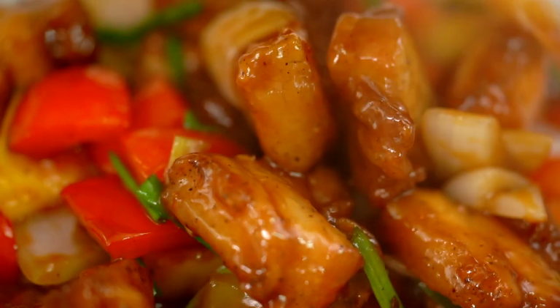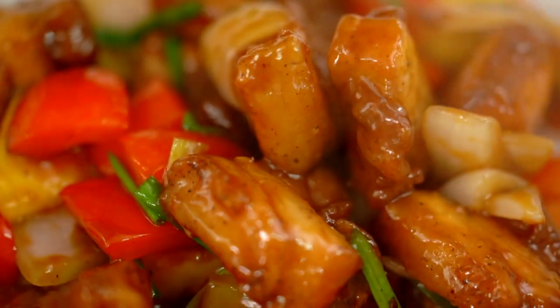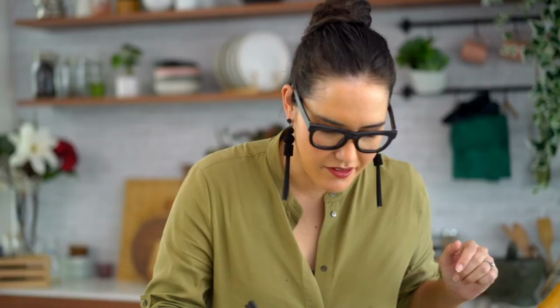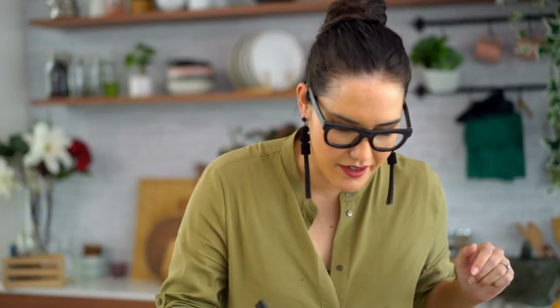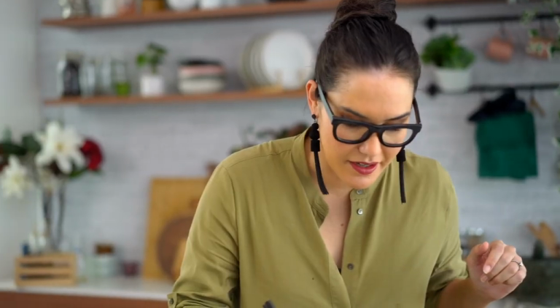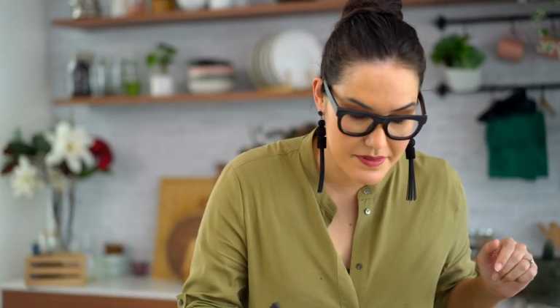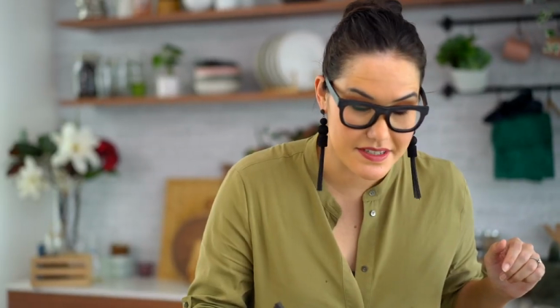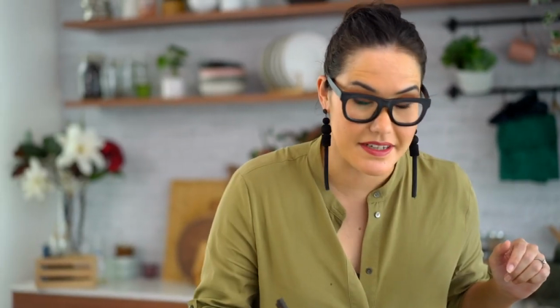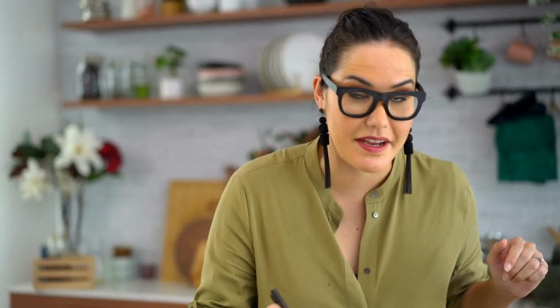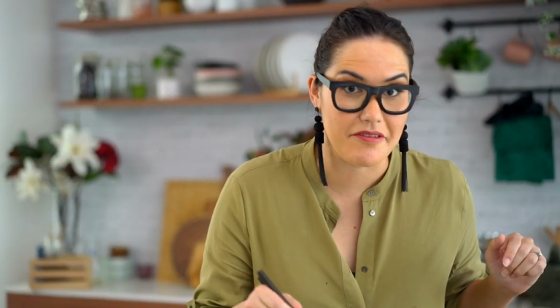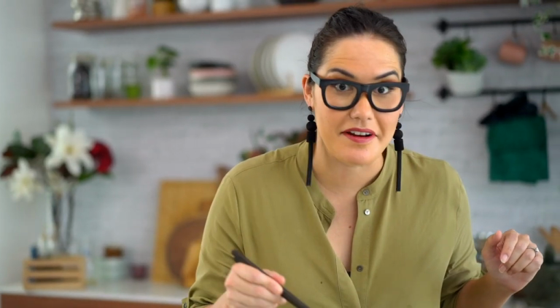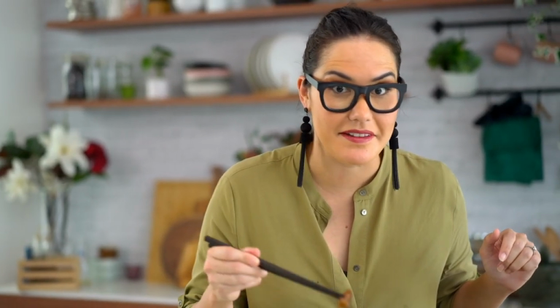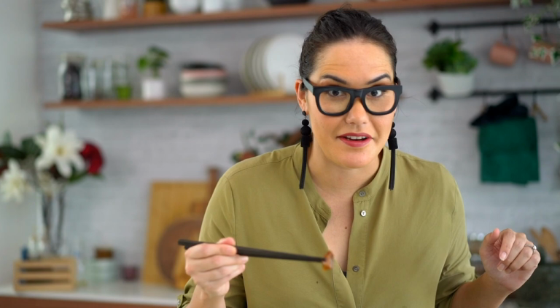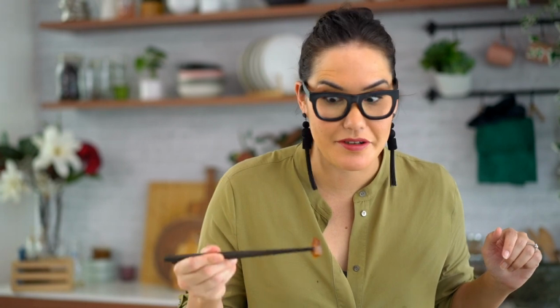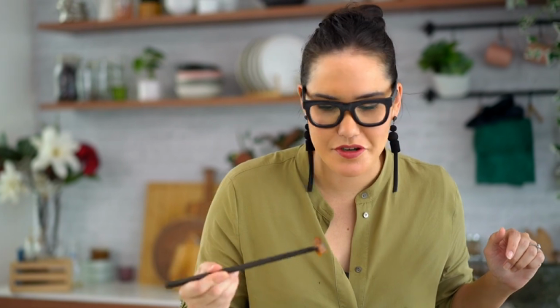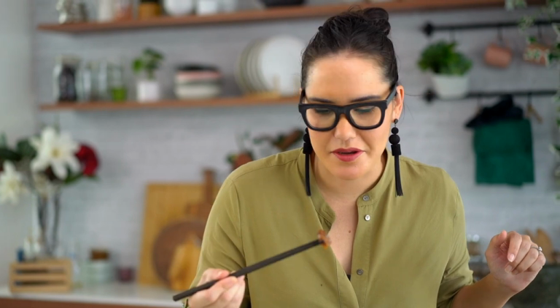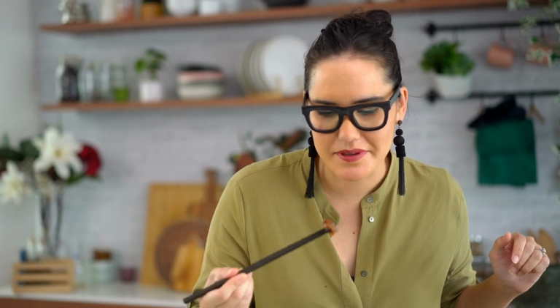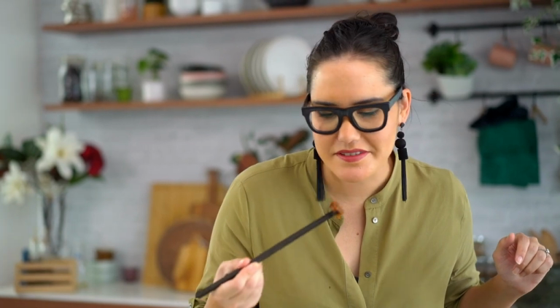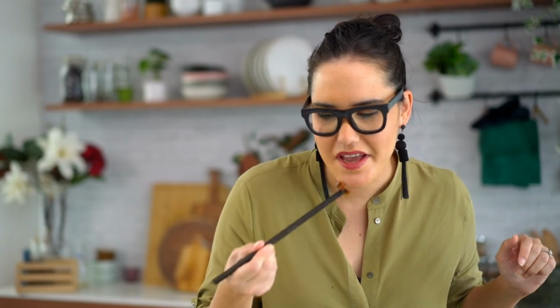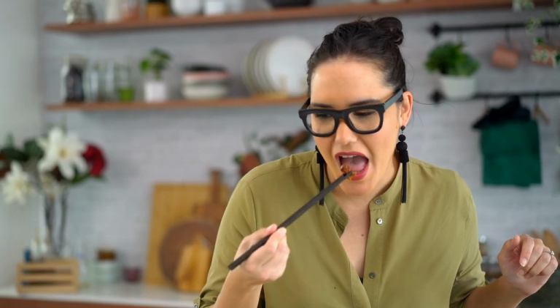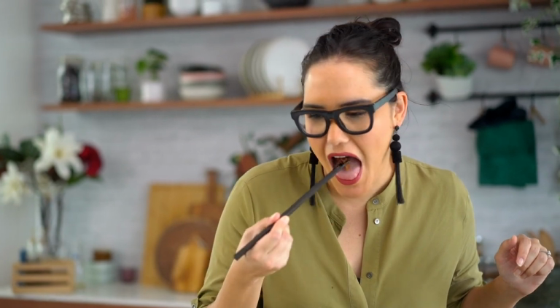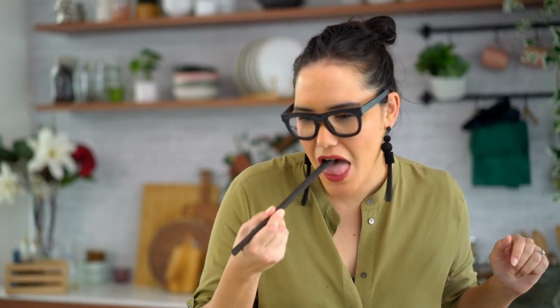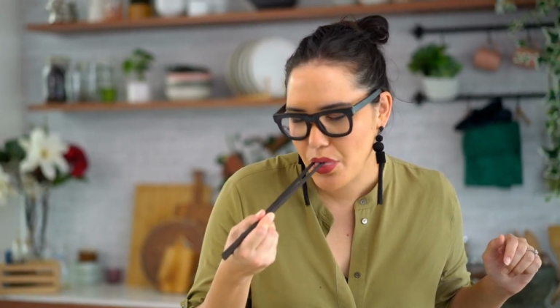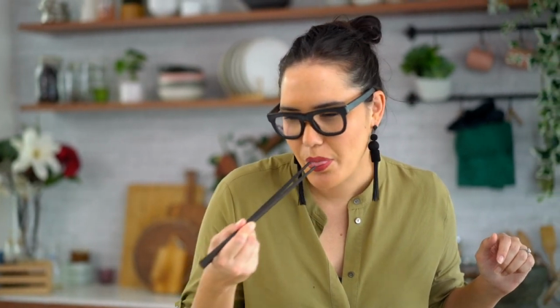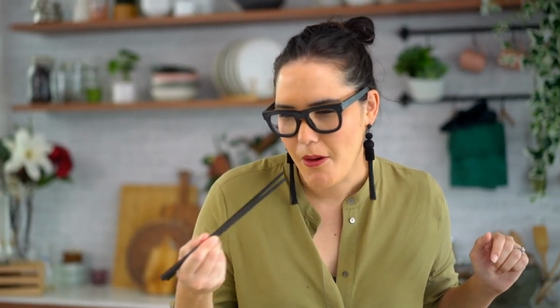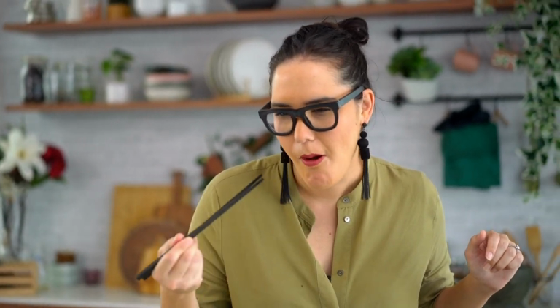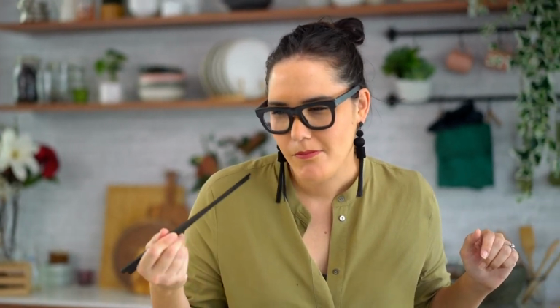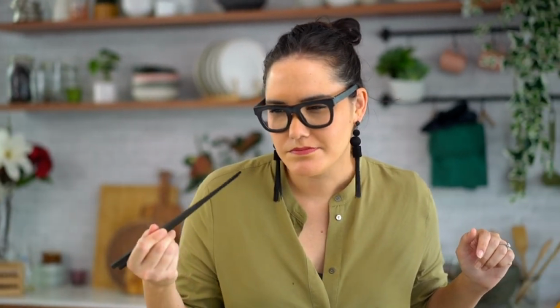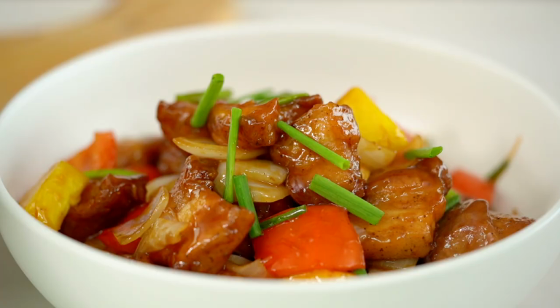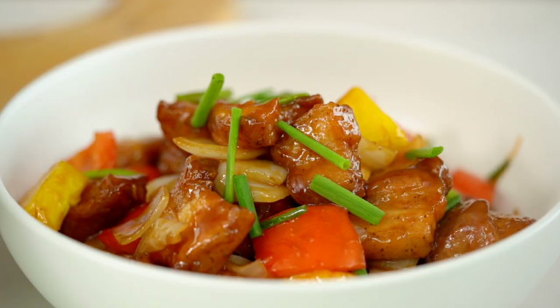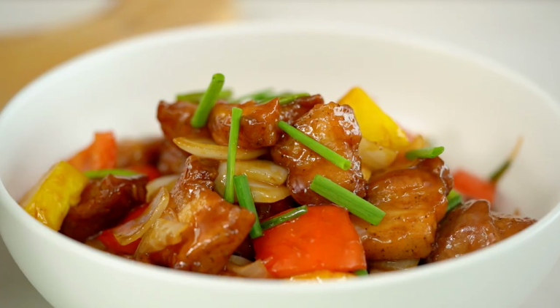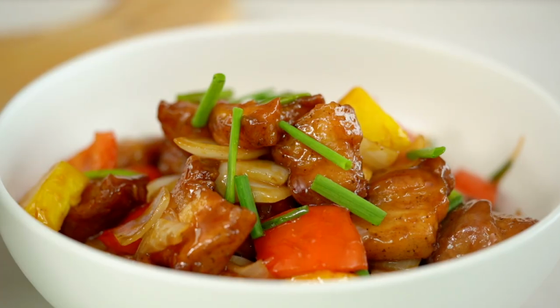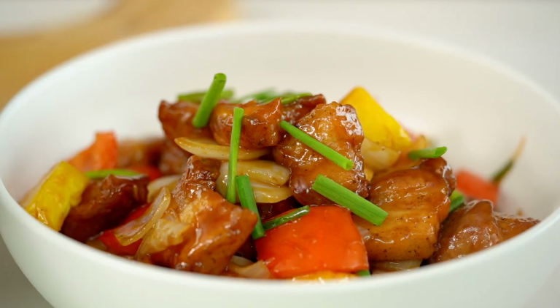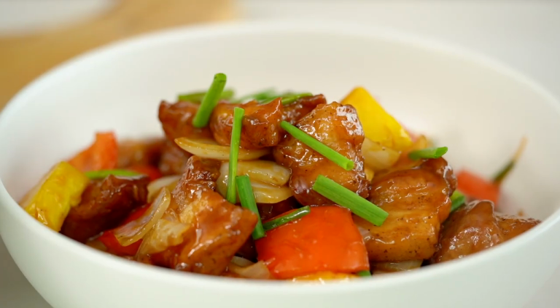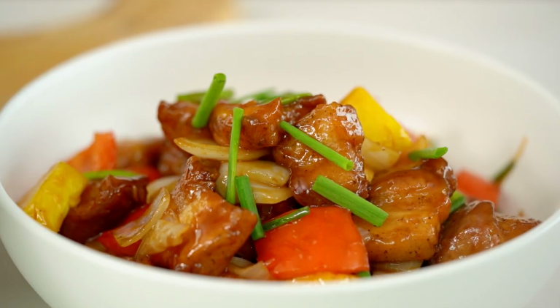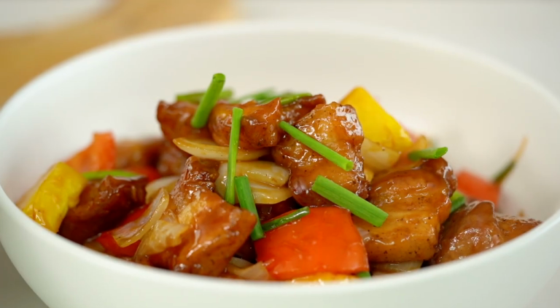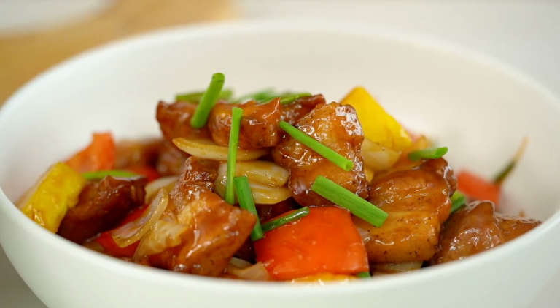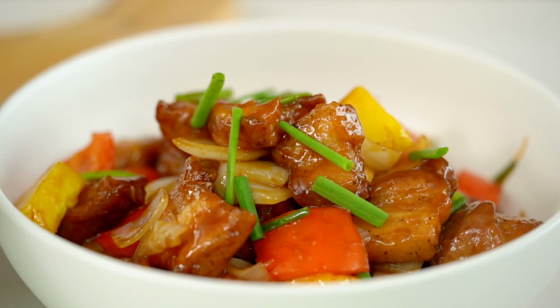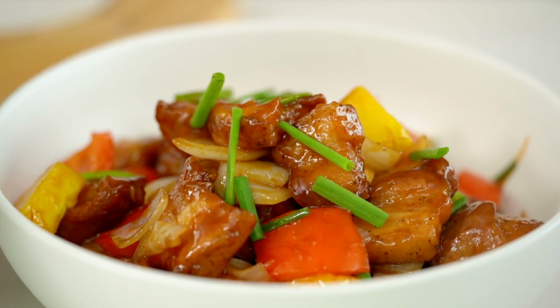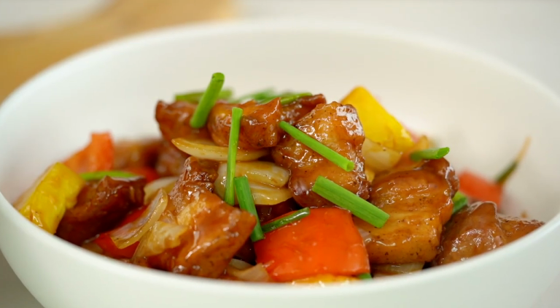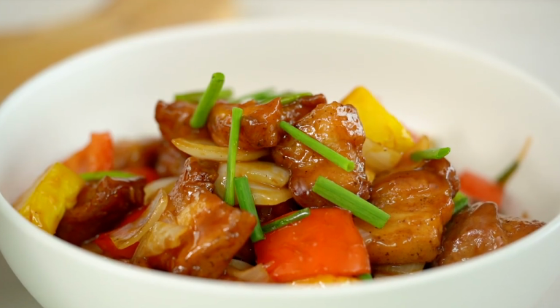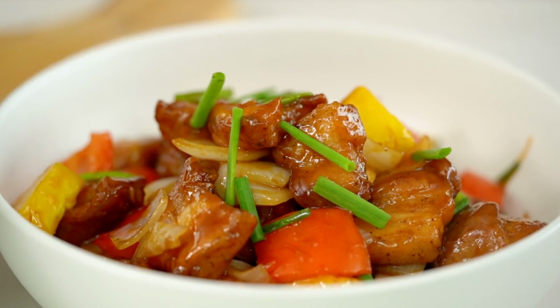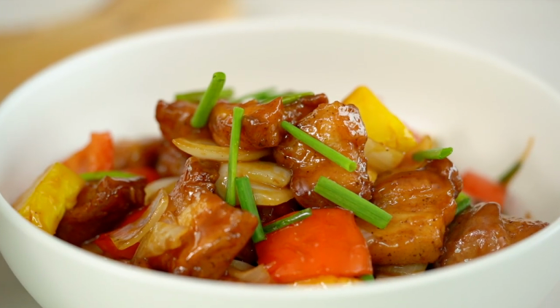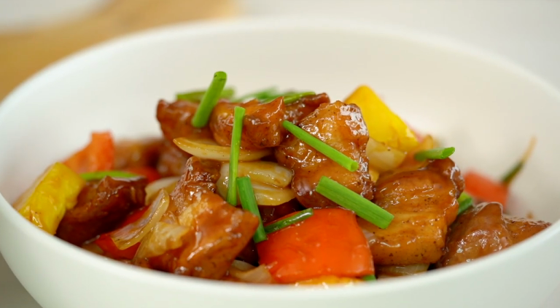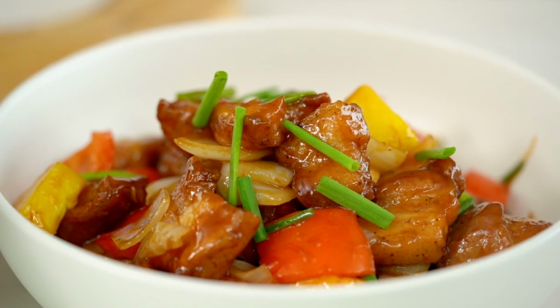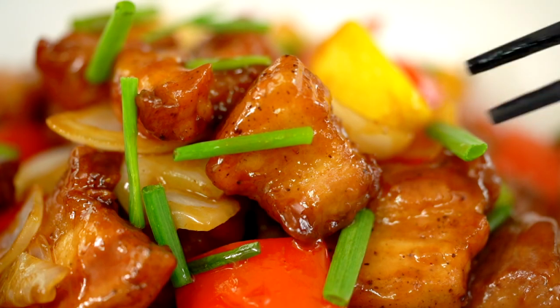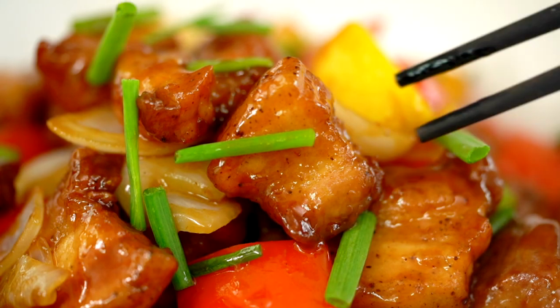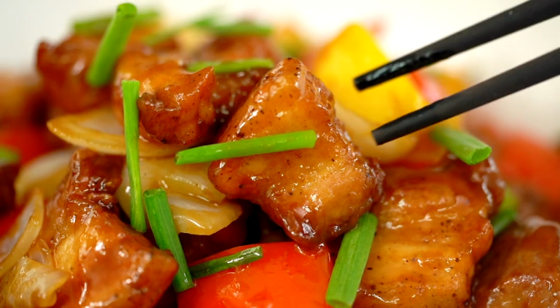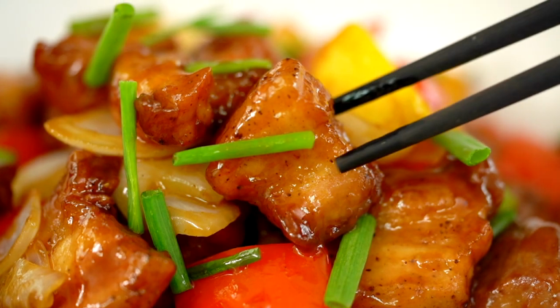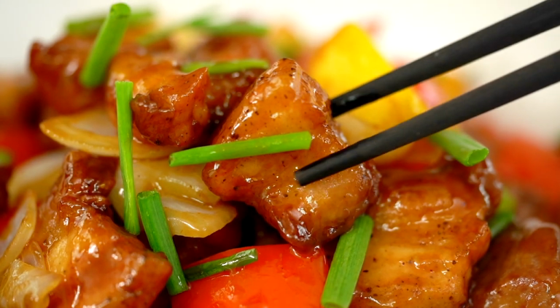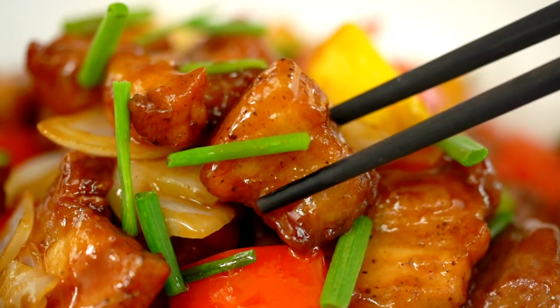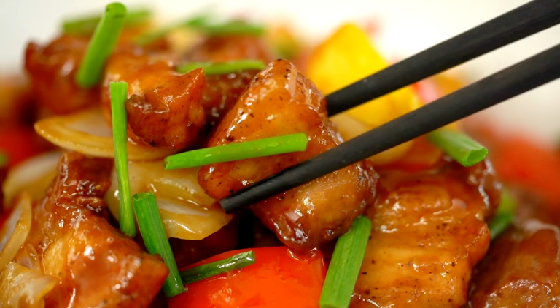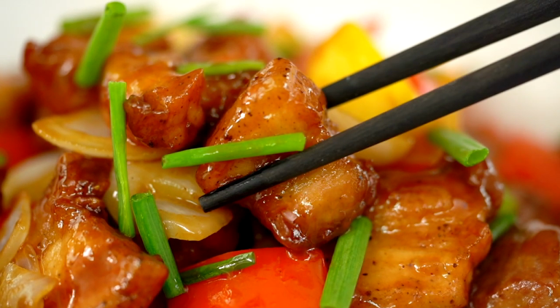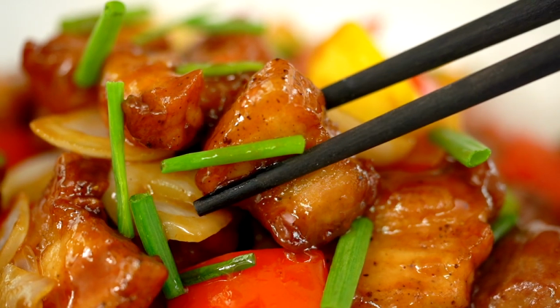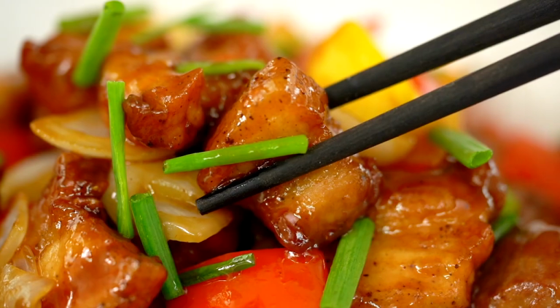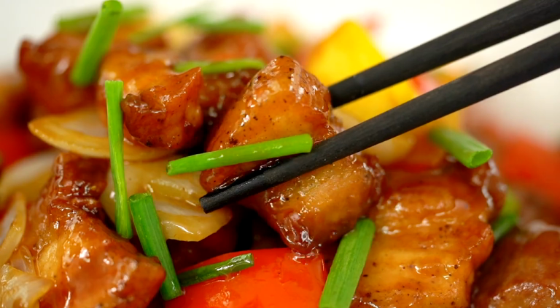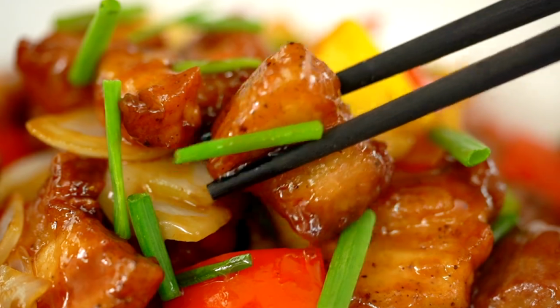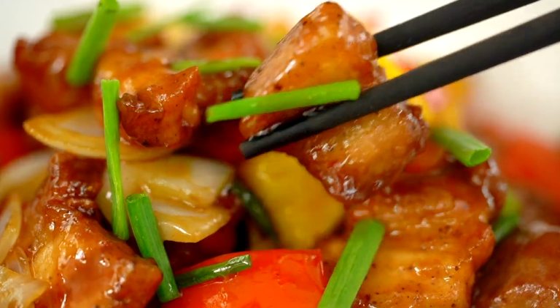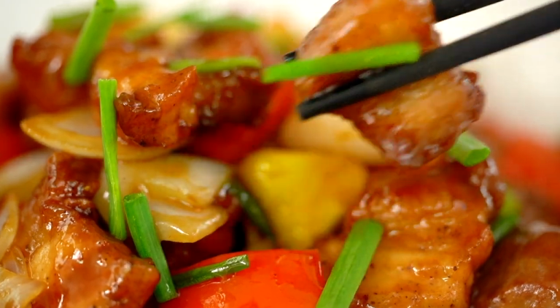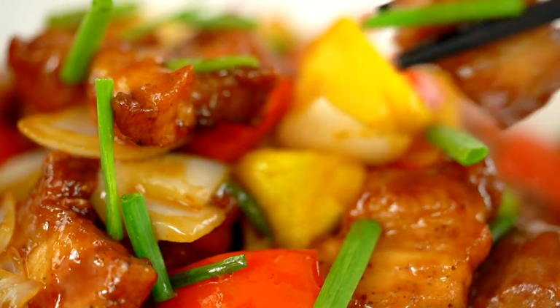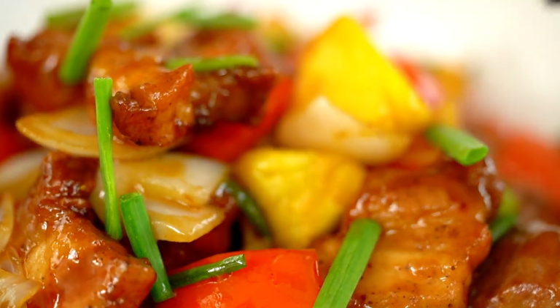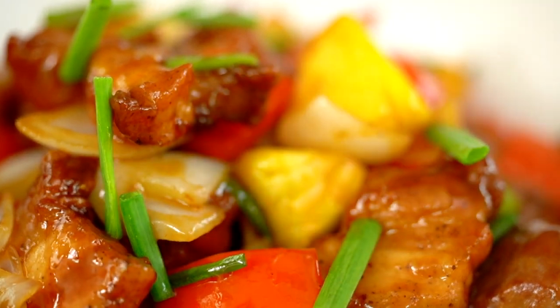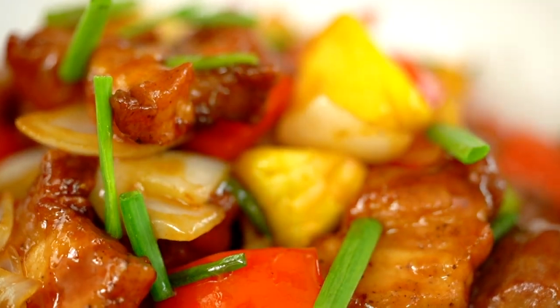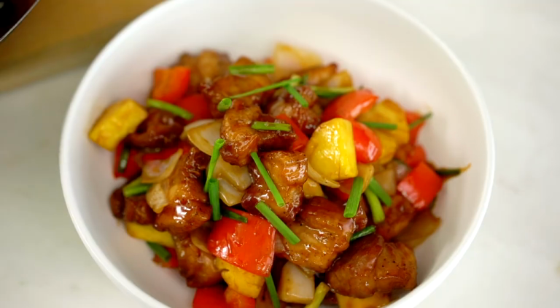I'm just going to get right in there and try a piece. Perfect balance of sweet, sour, tart — and that pork, so good.